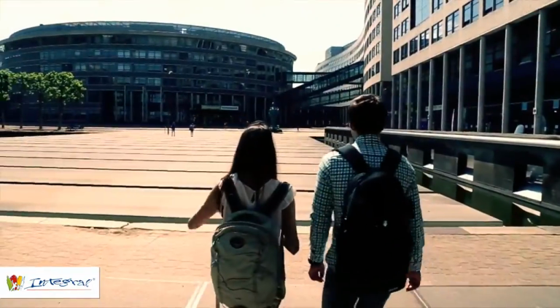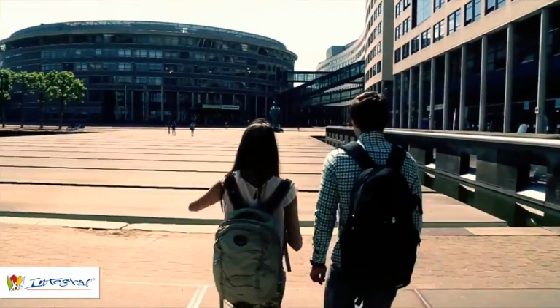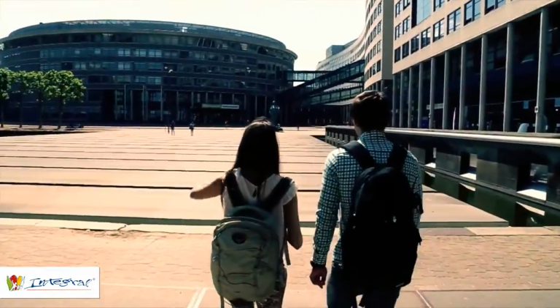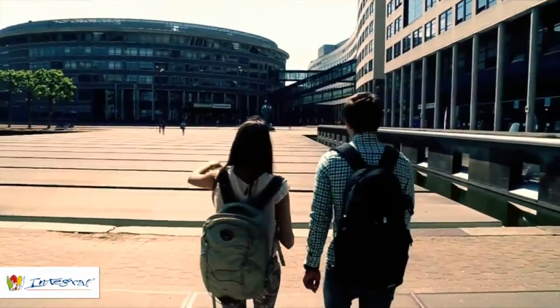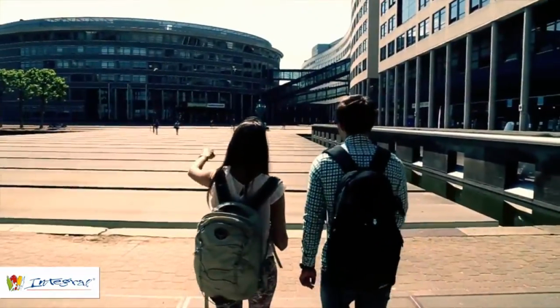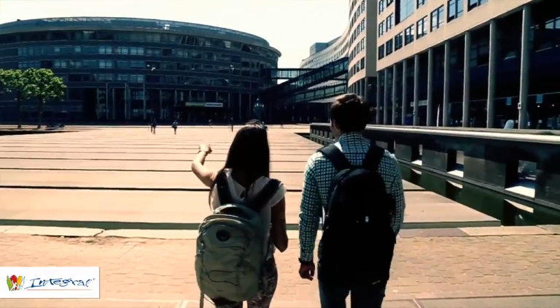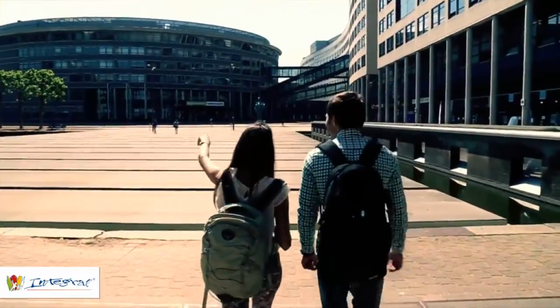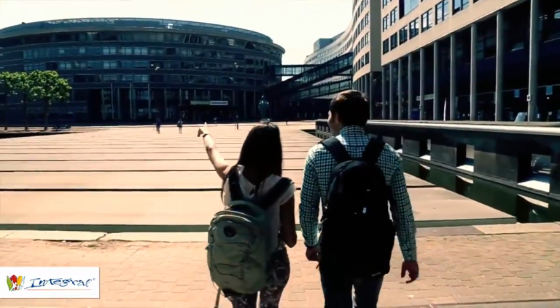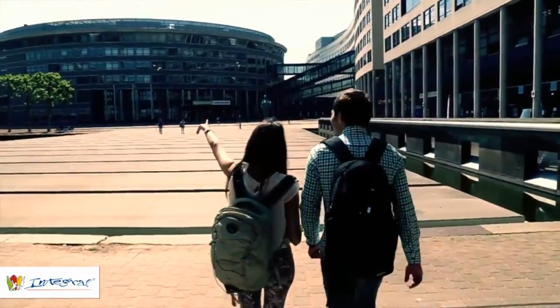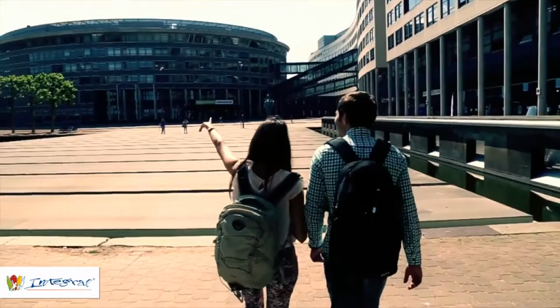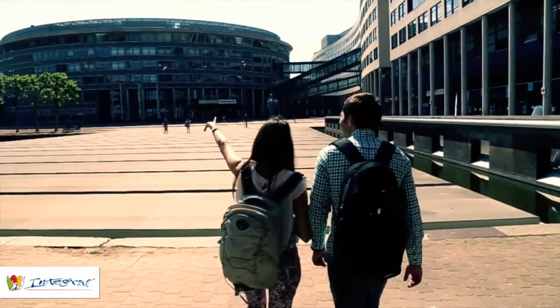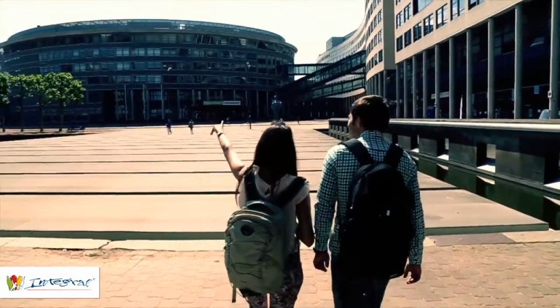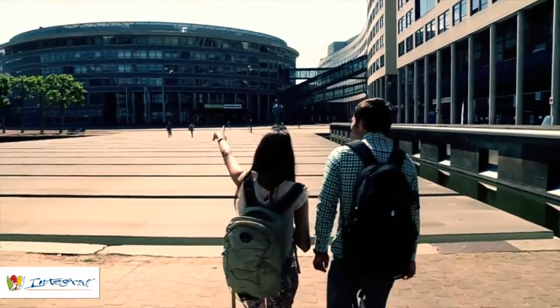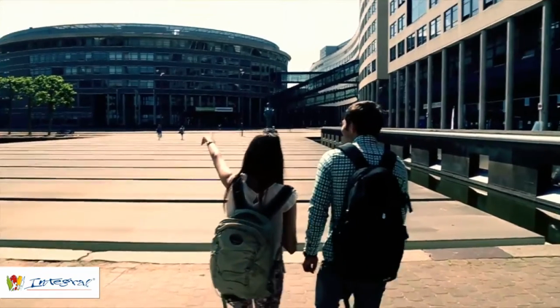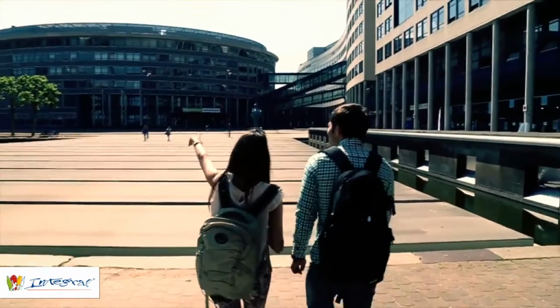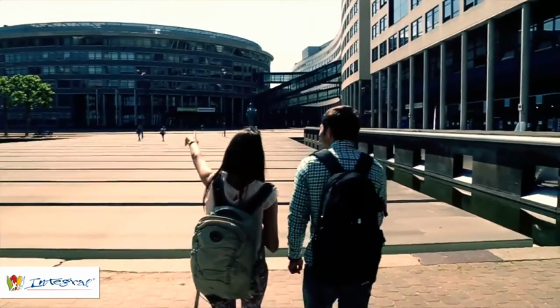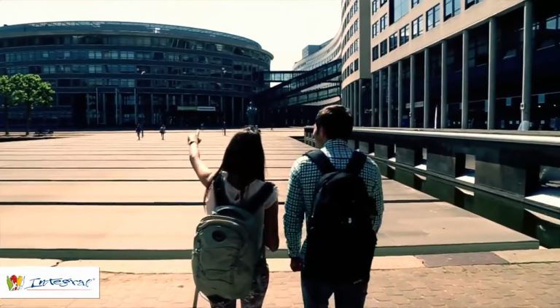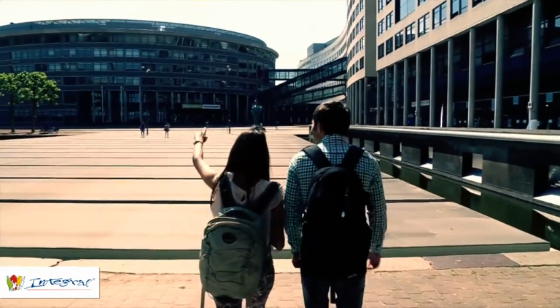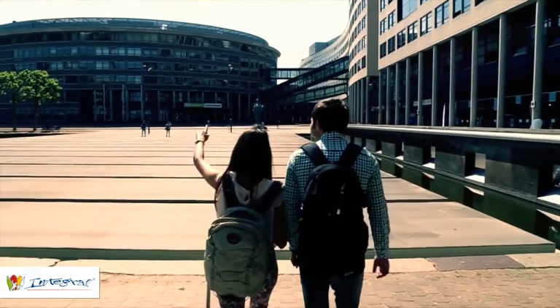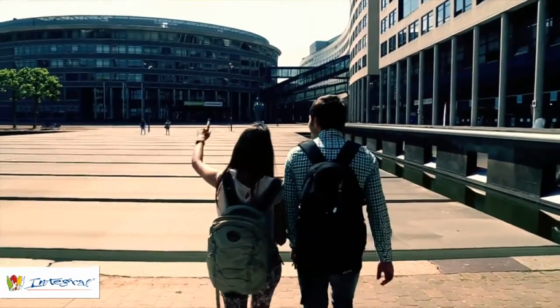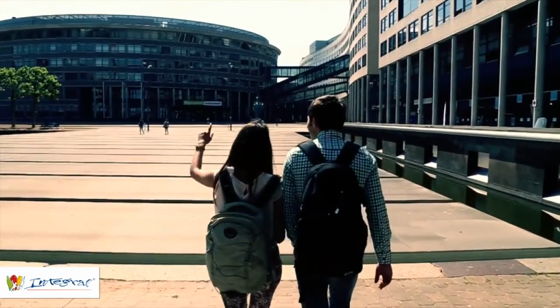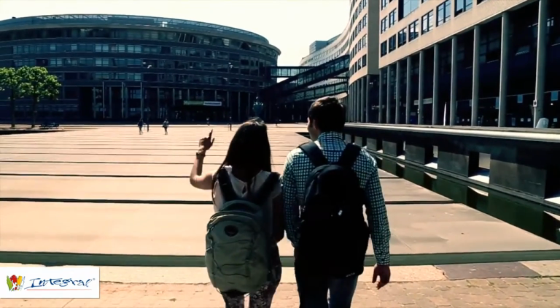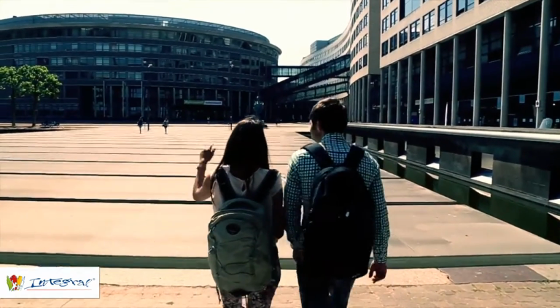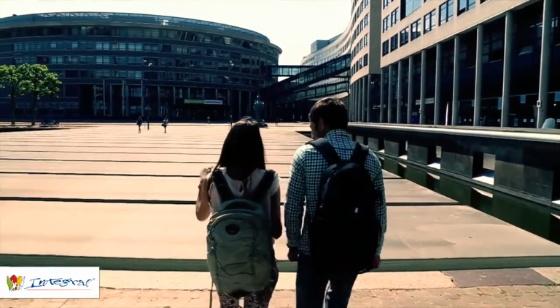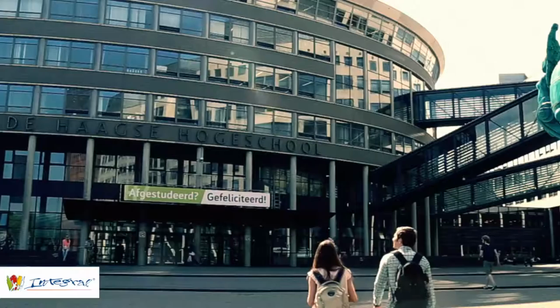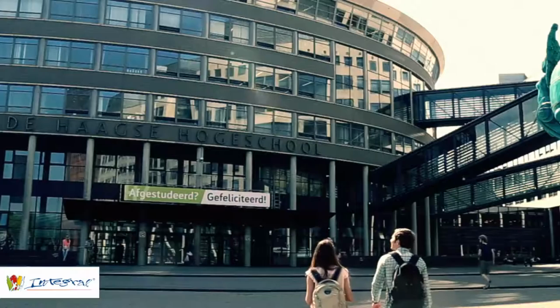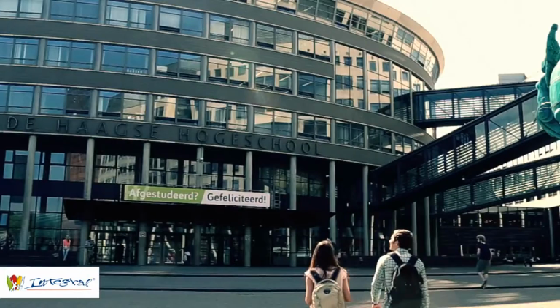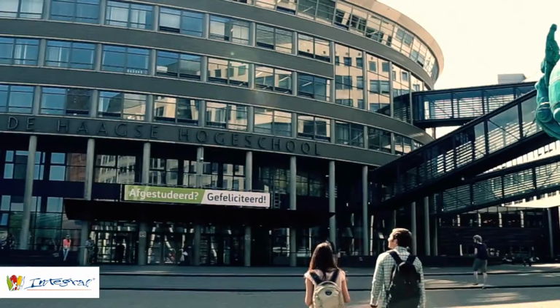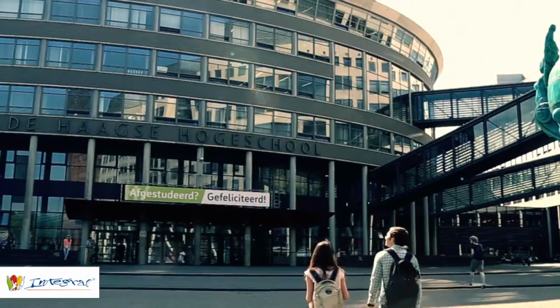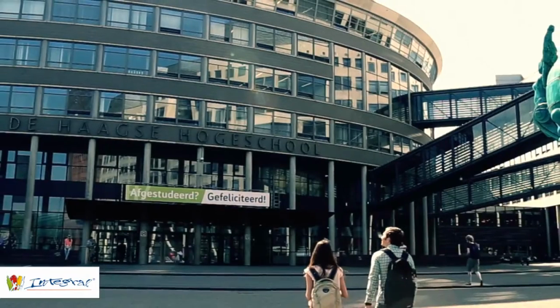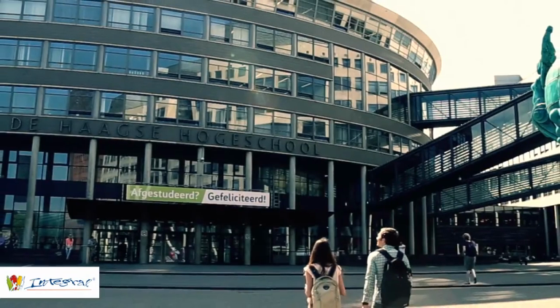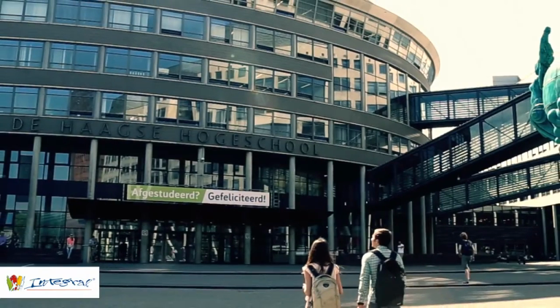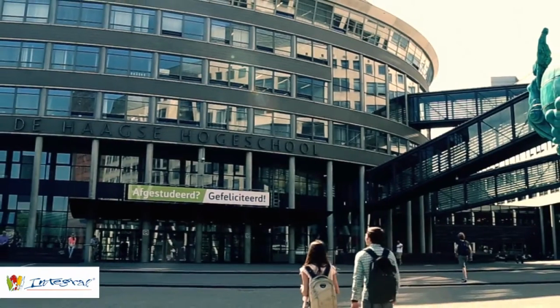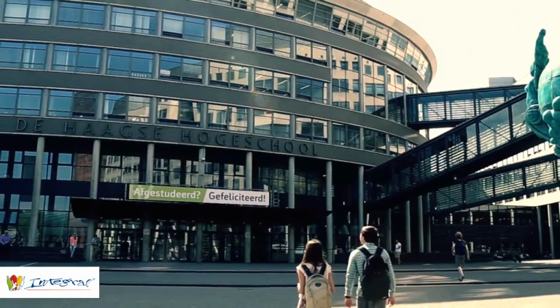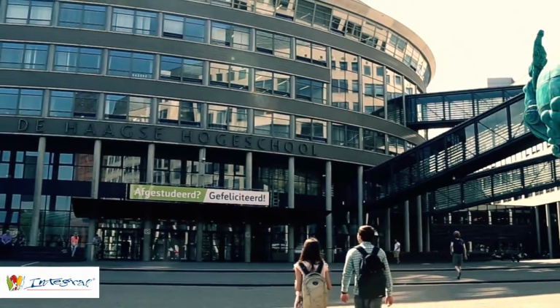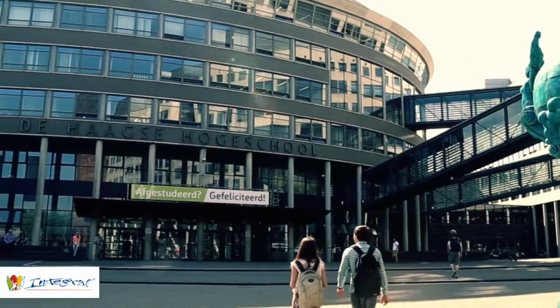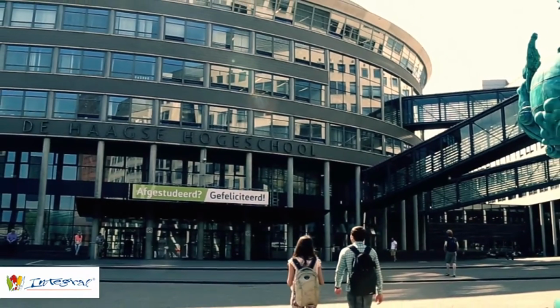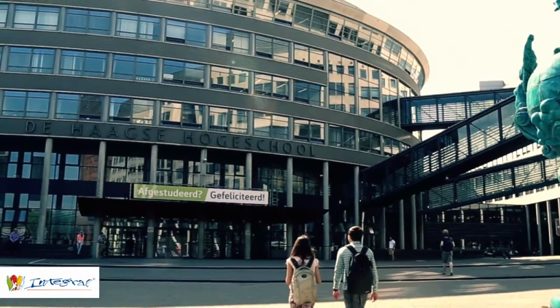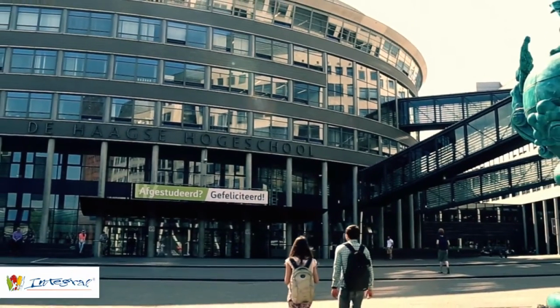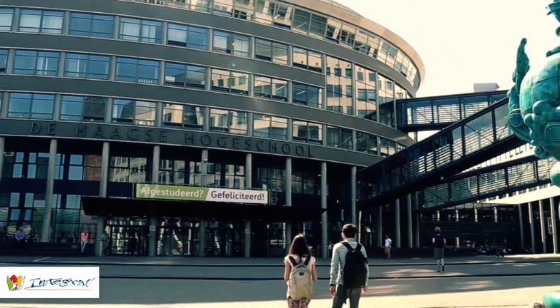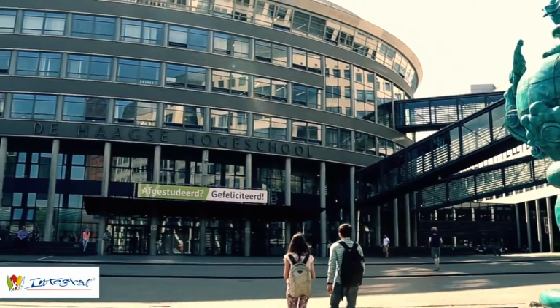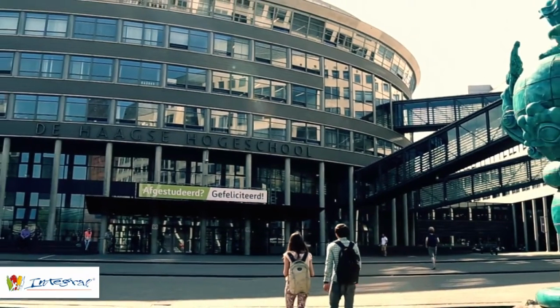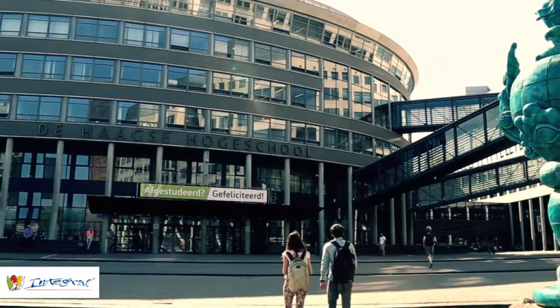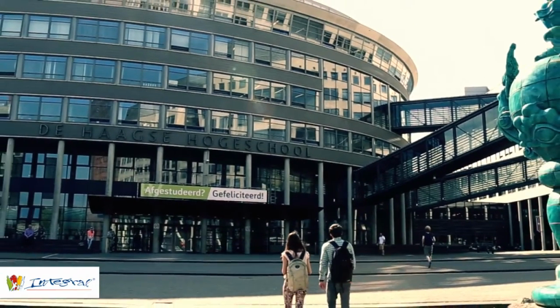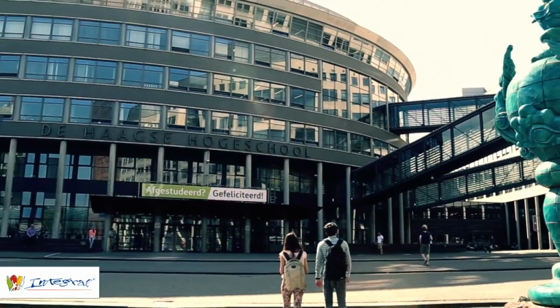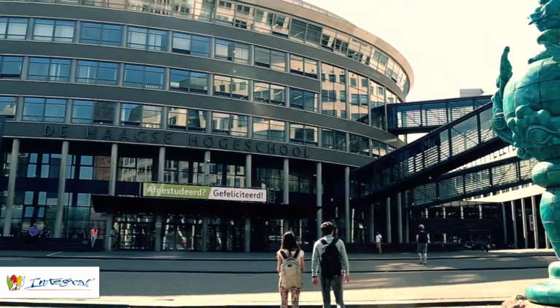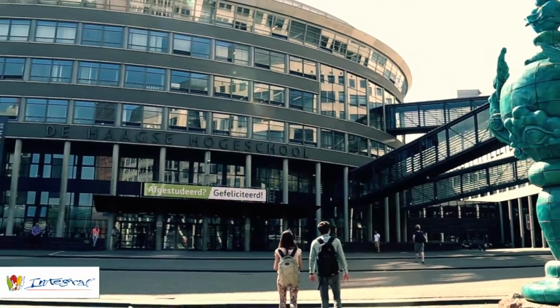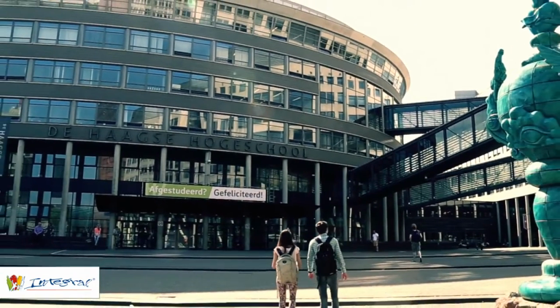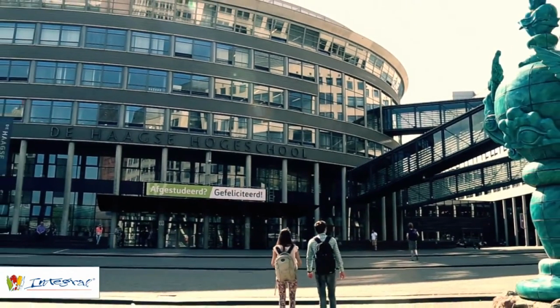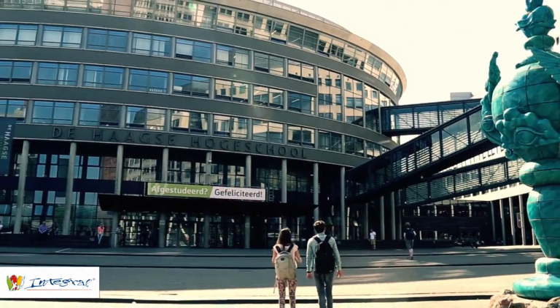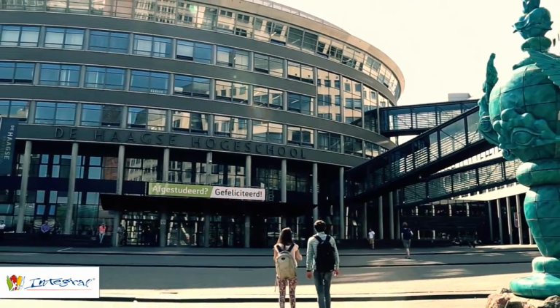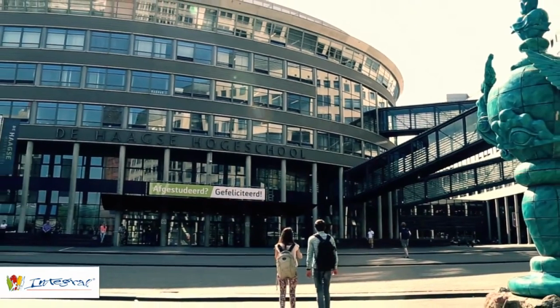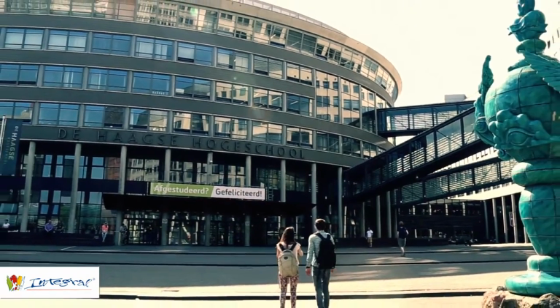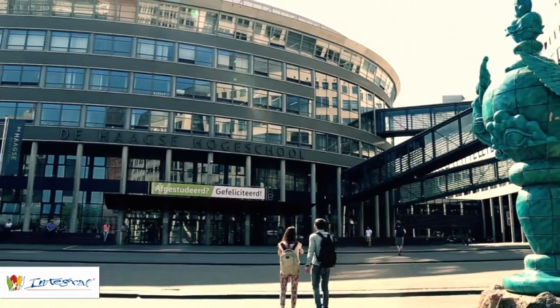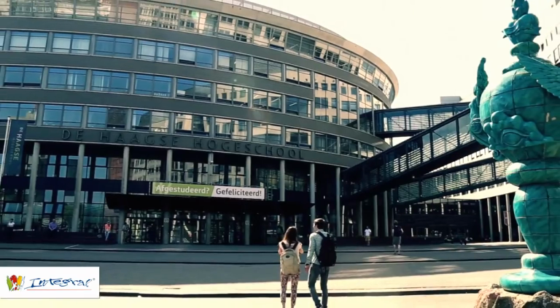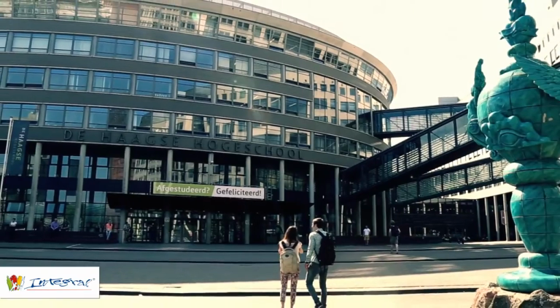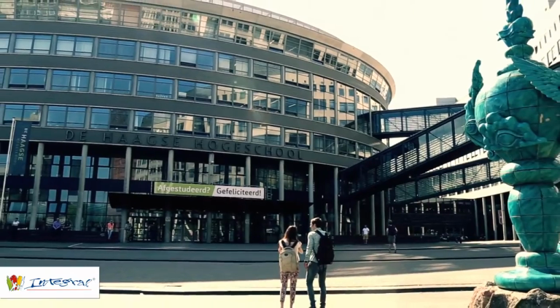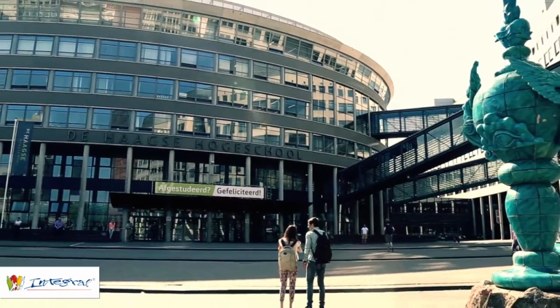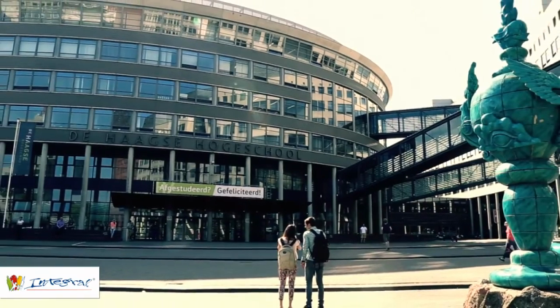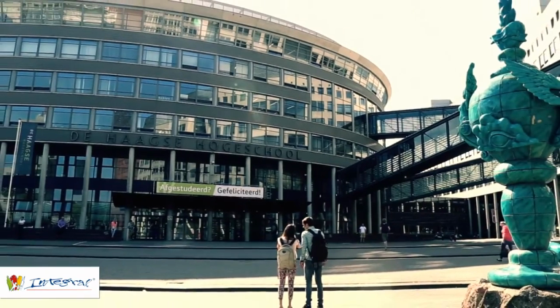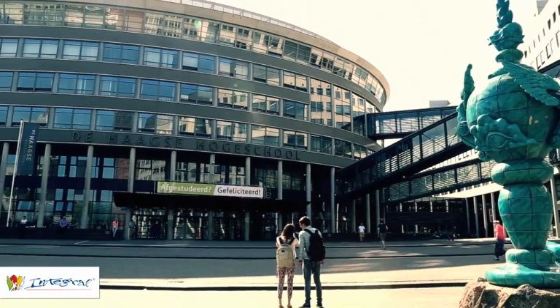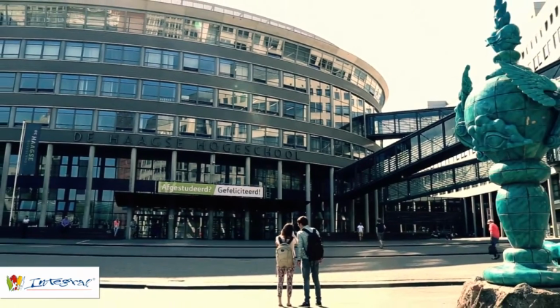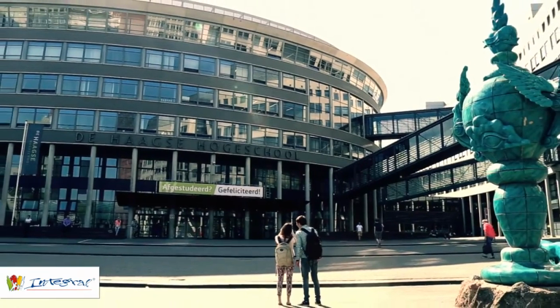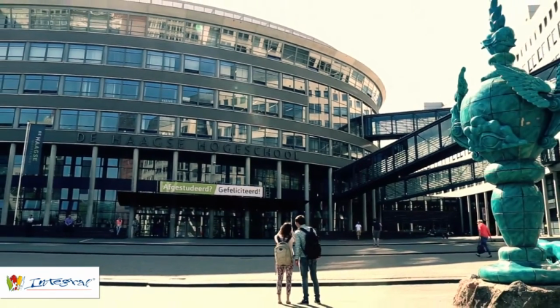Let us help you reach your goals. We hope you enjoy your time at The Hague University of Applied Sciences. Are you prepared?